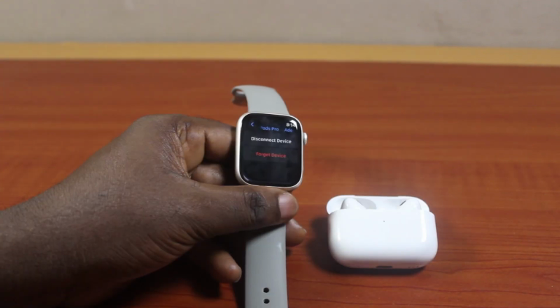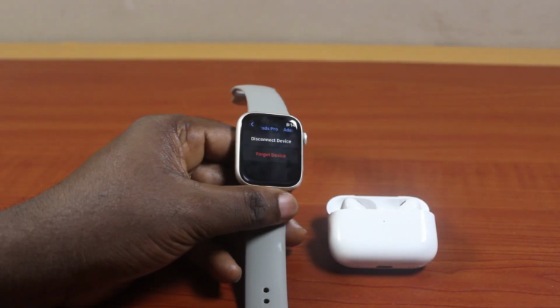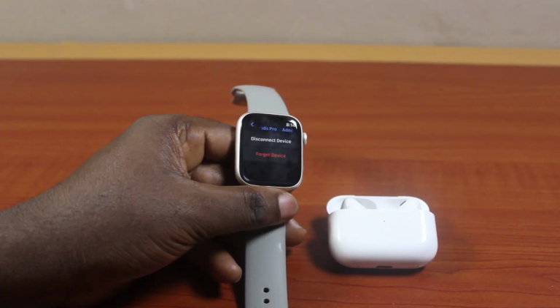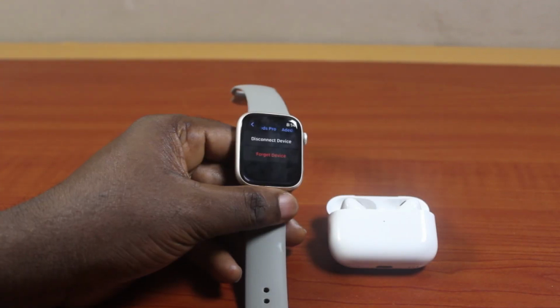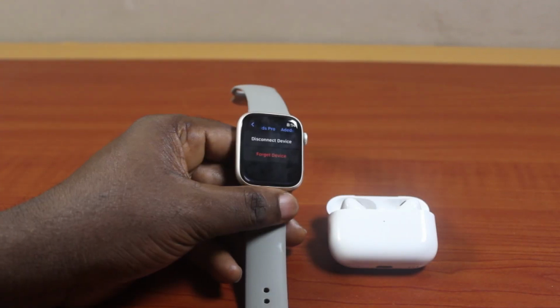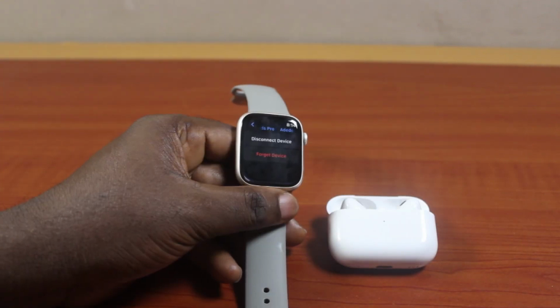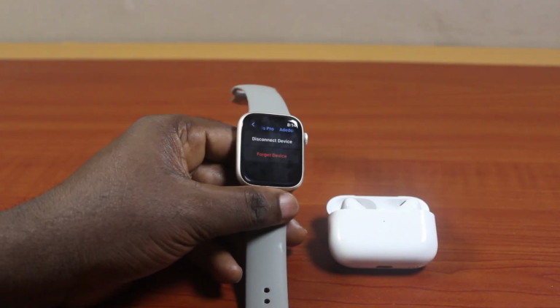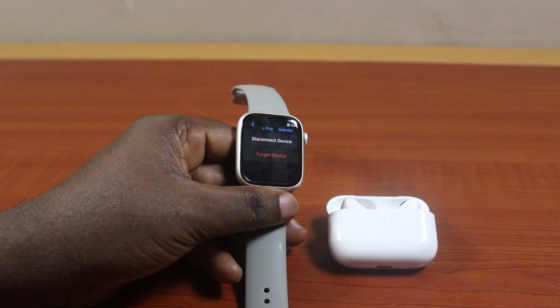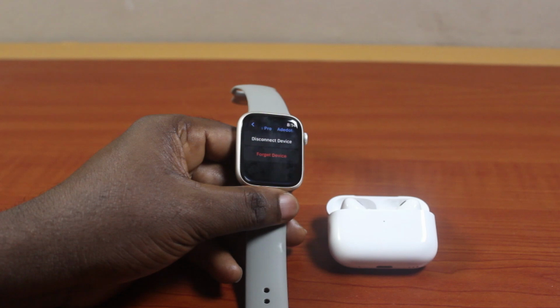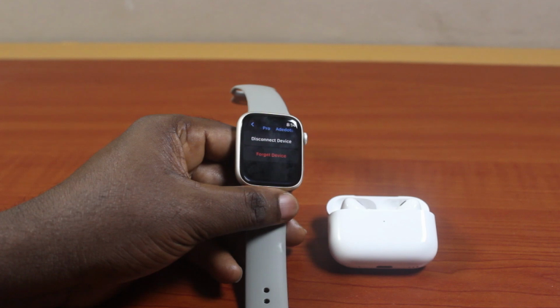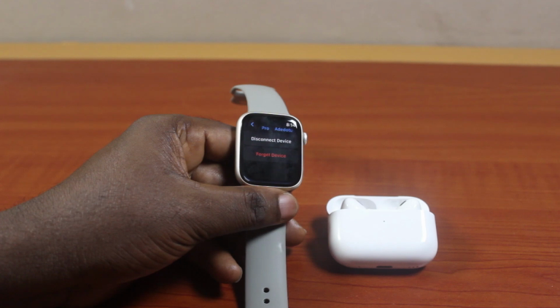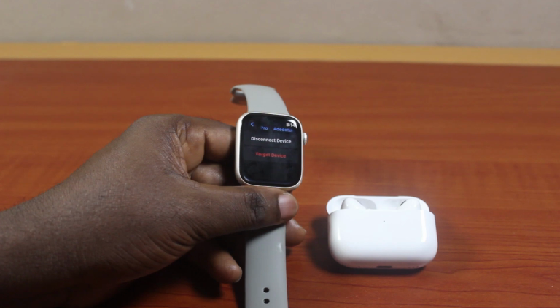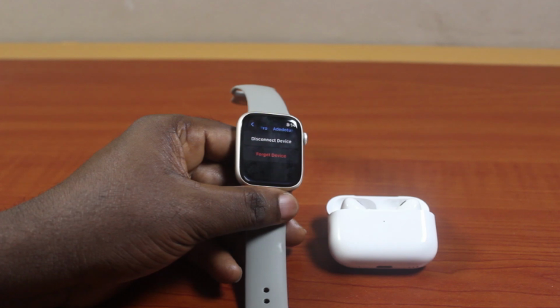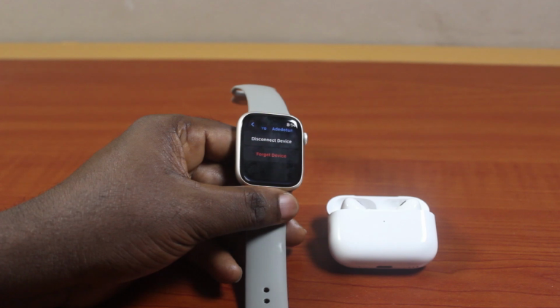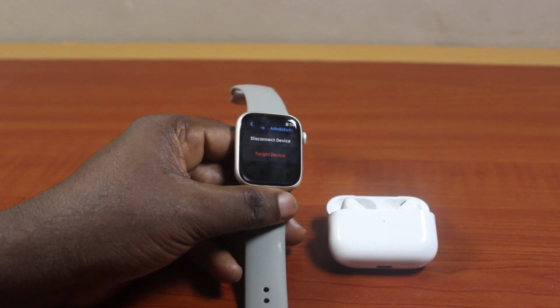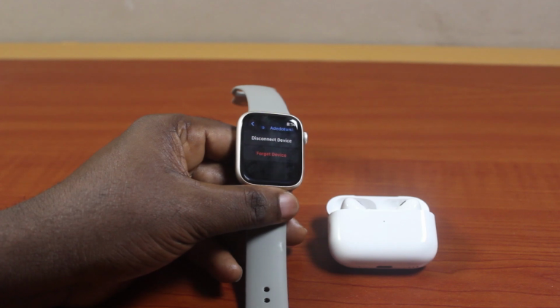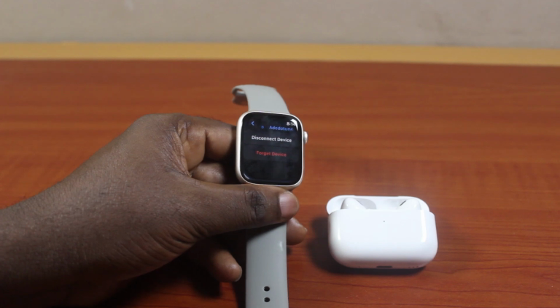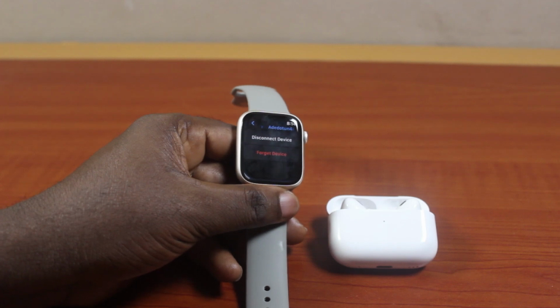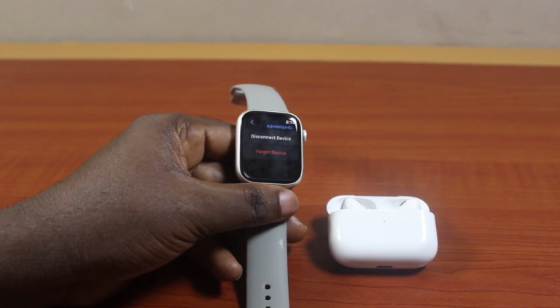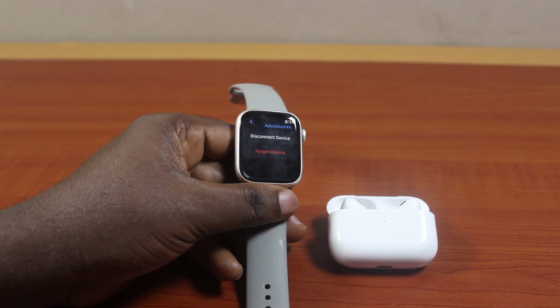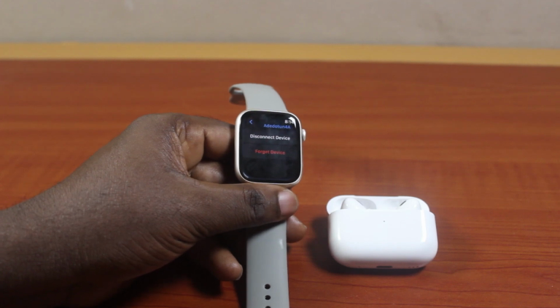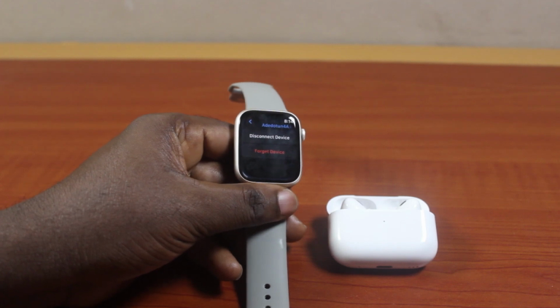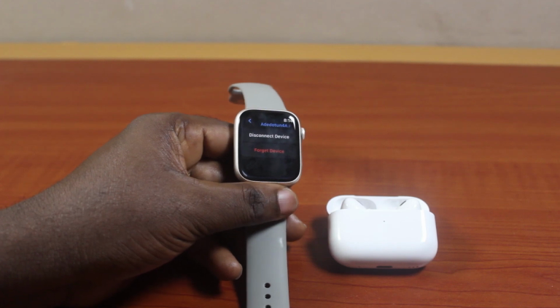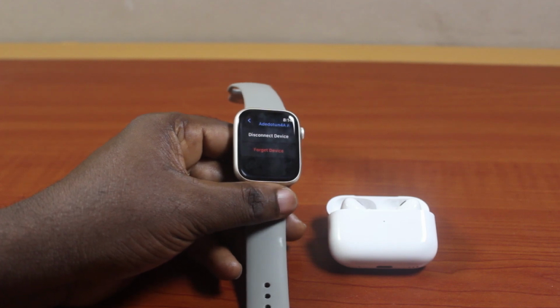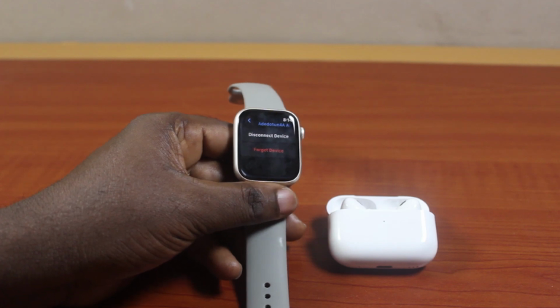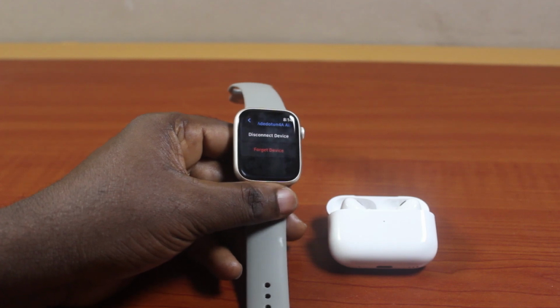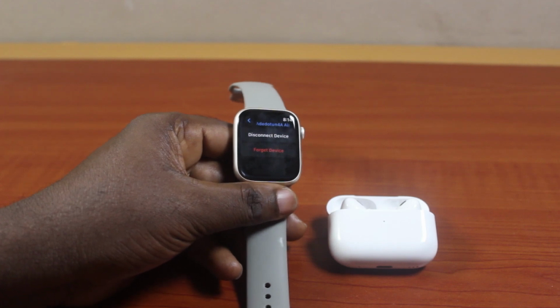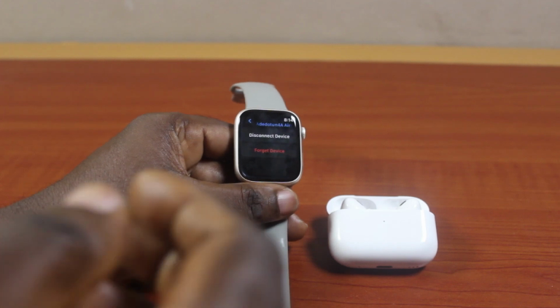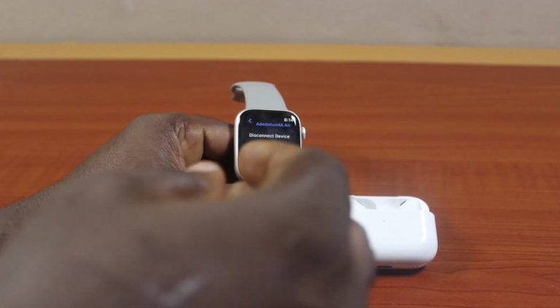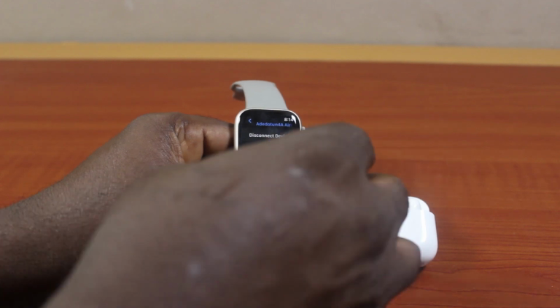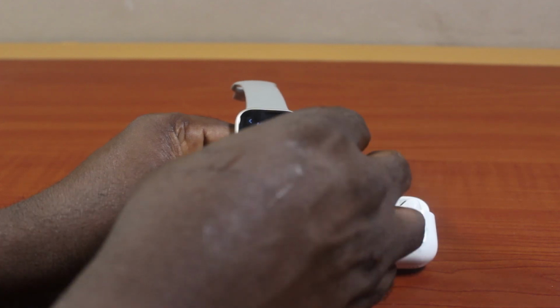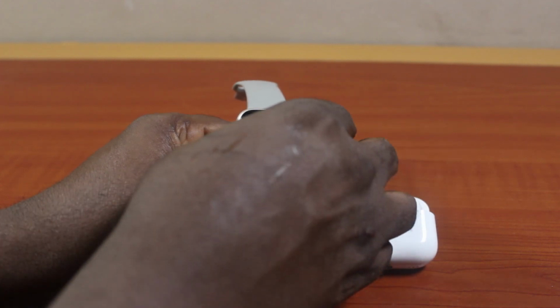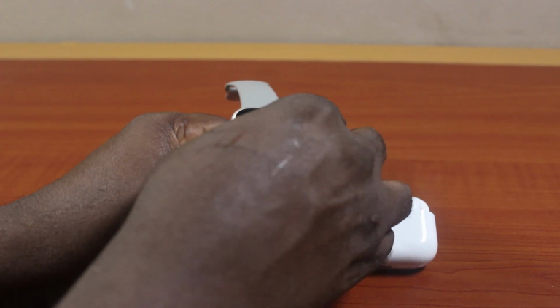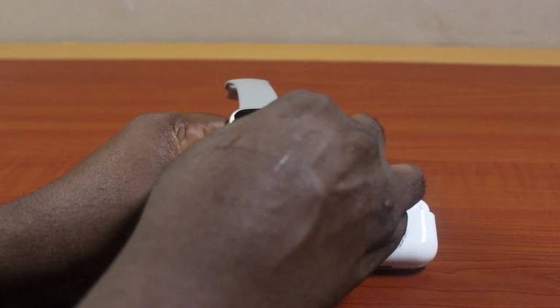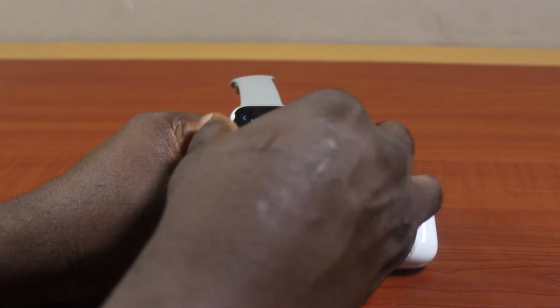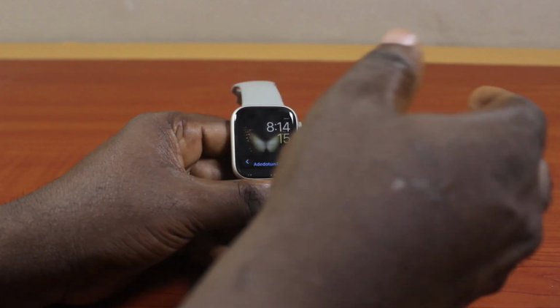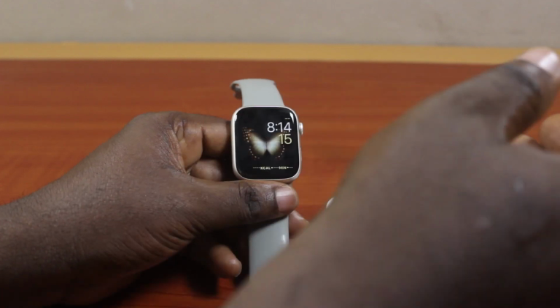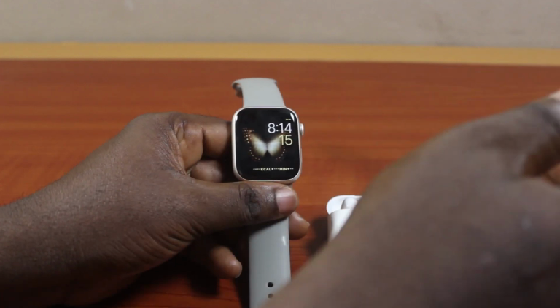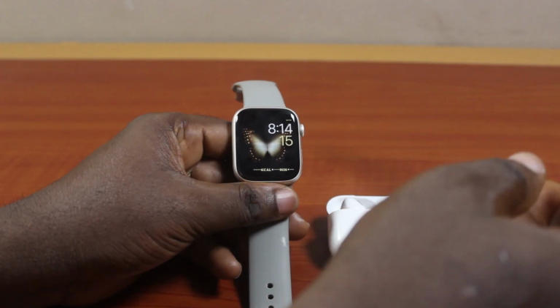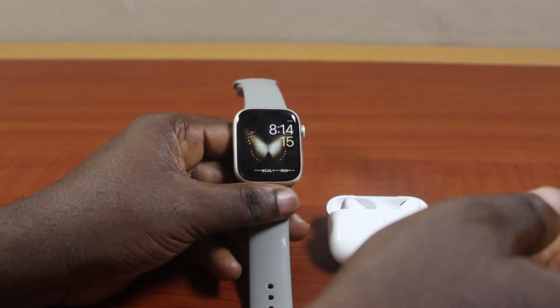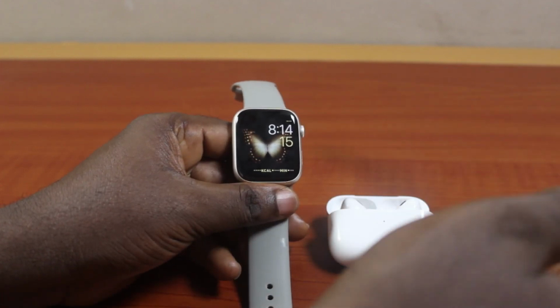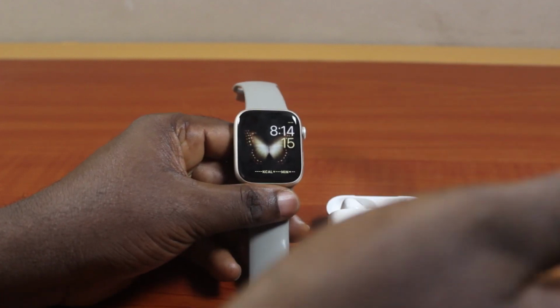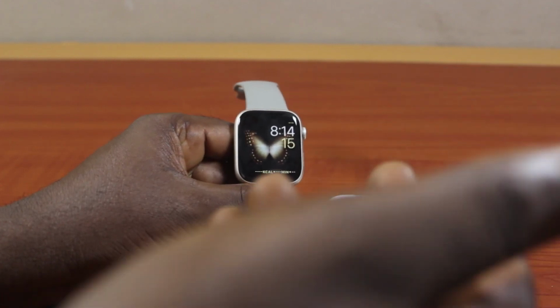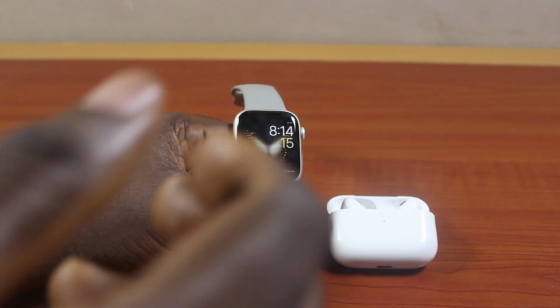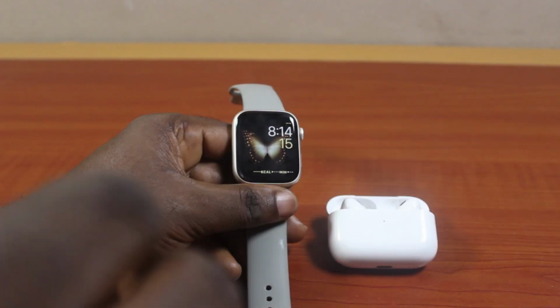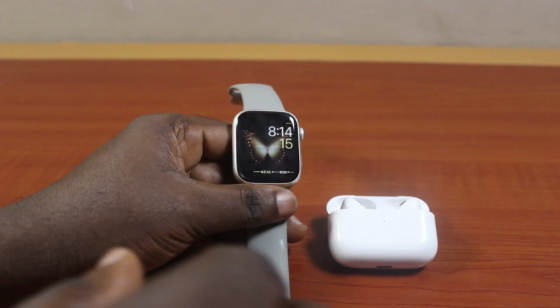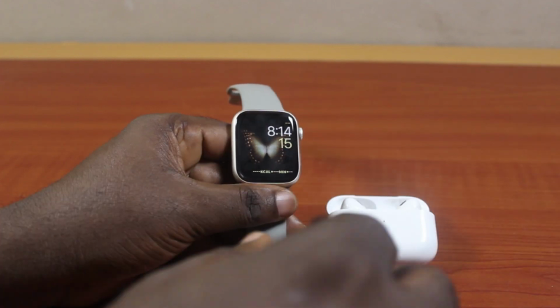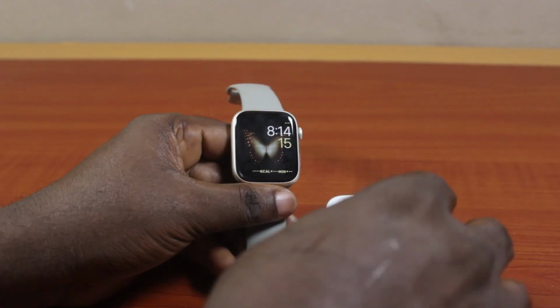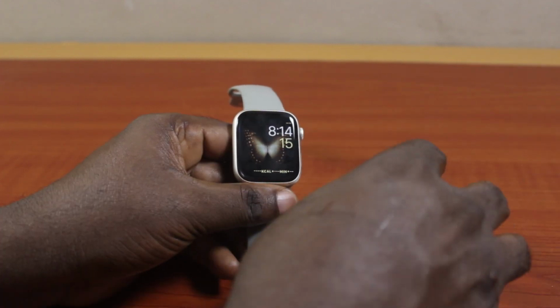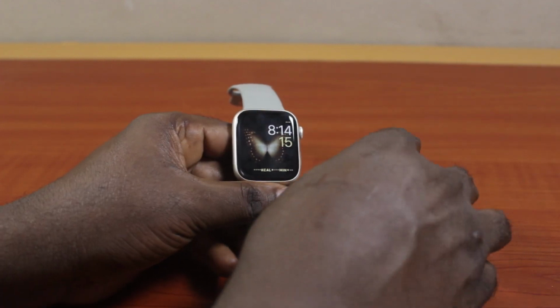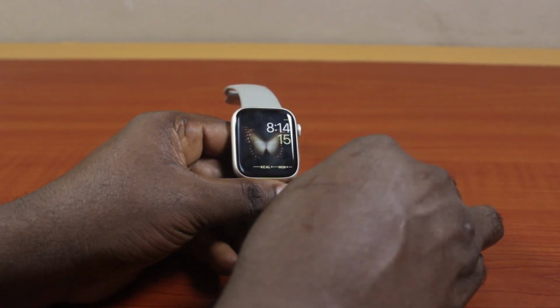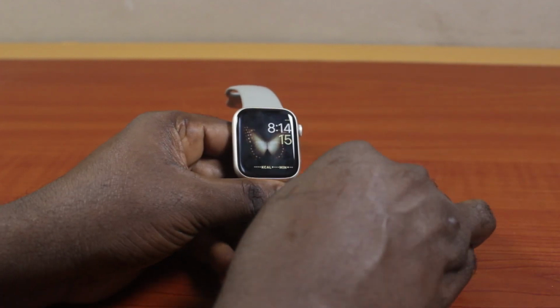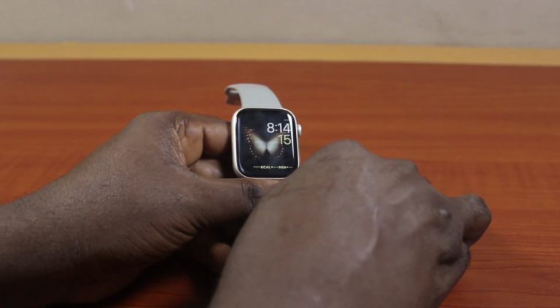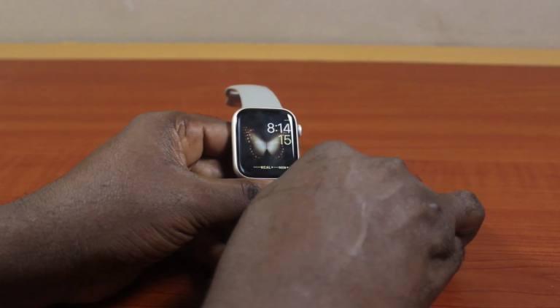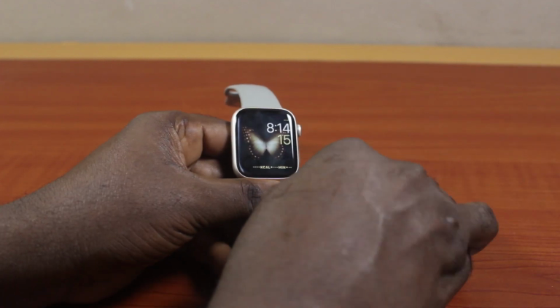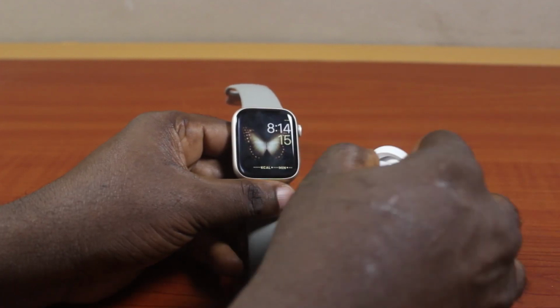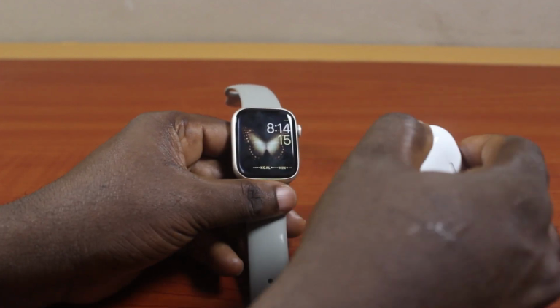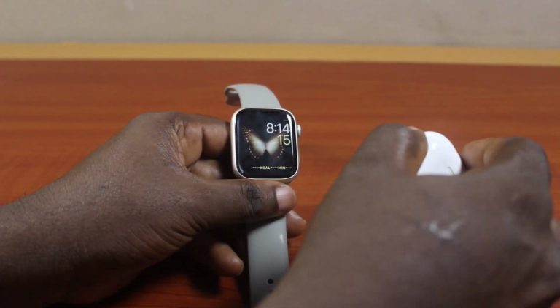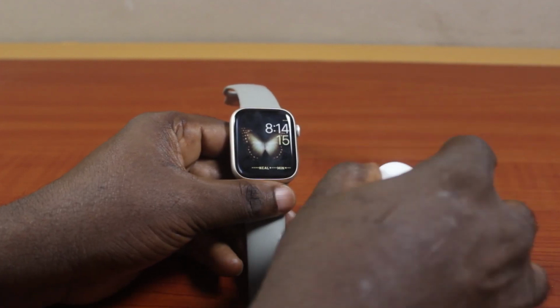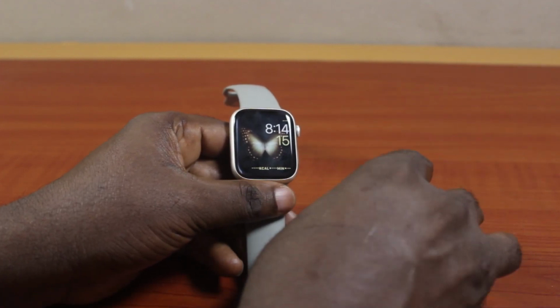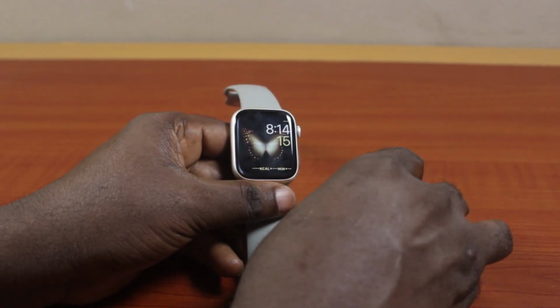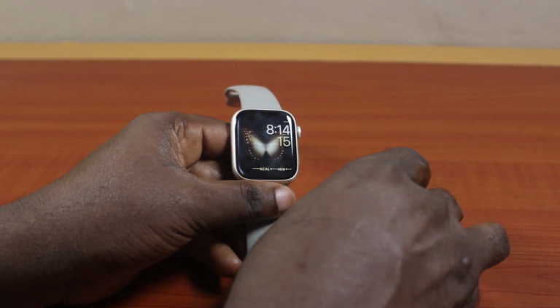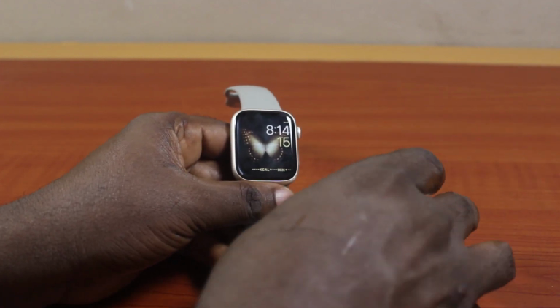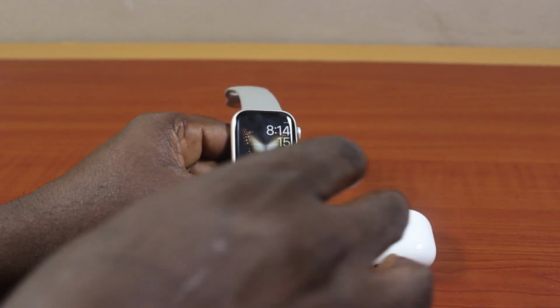So that's exactly how to pair AirPods with Apple Watch. If you found this helpful and informative, please don't forget to like and subscribe.